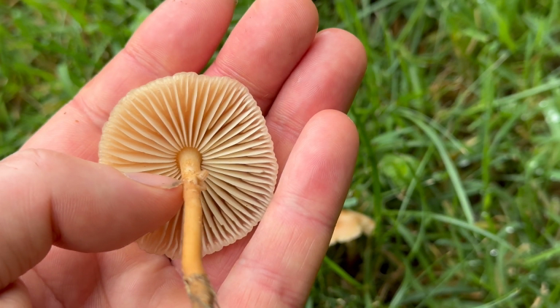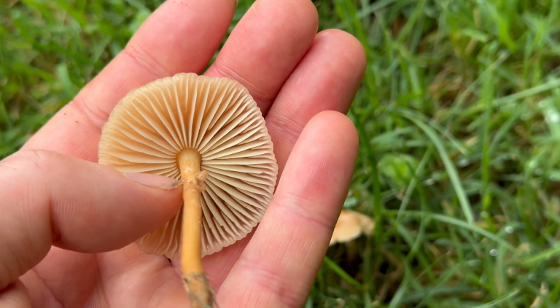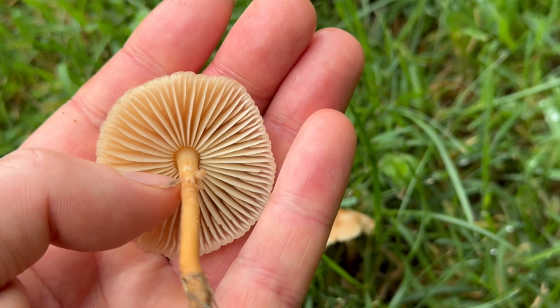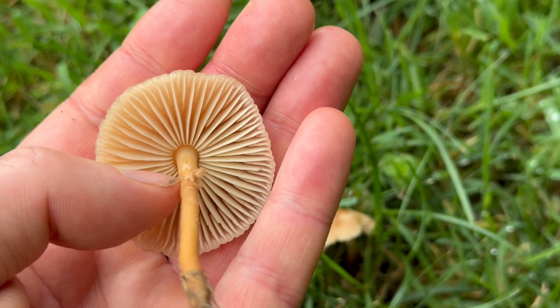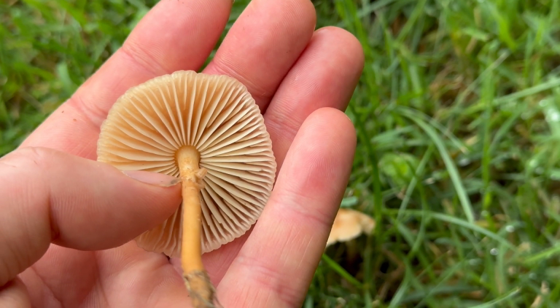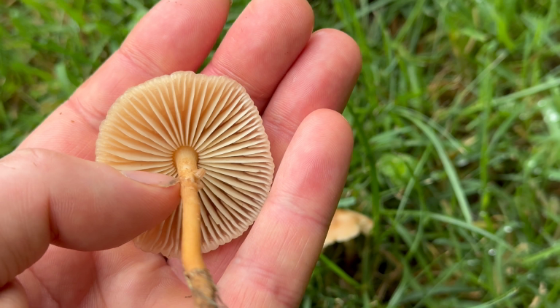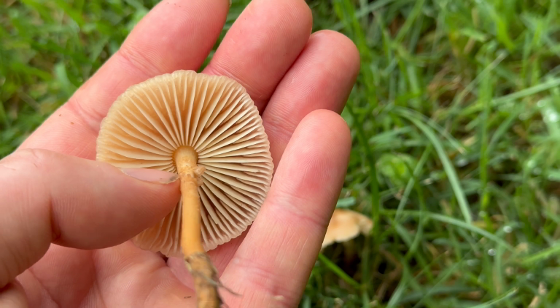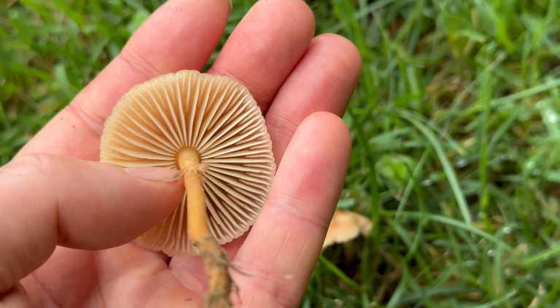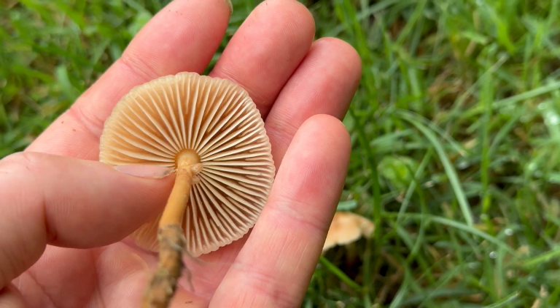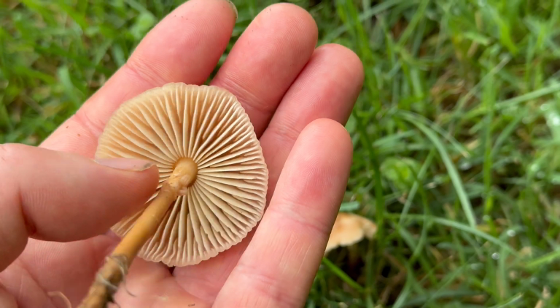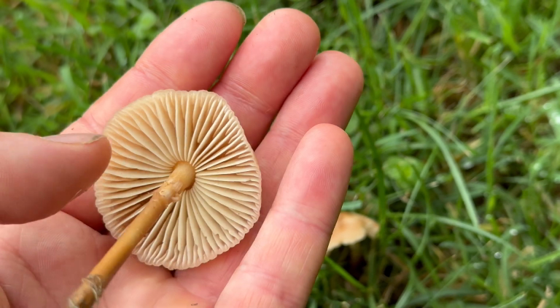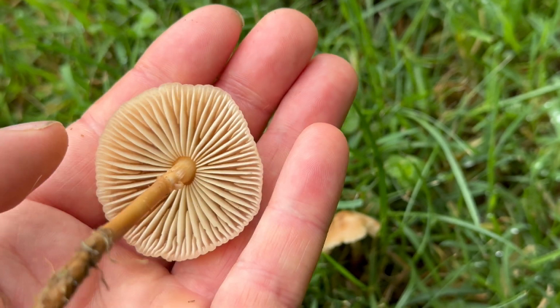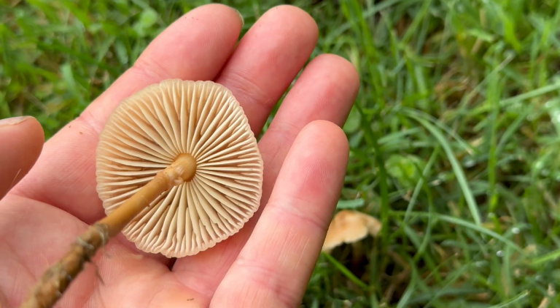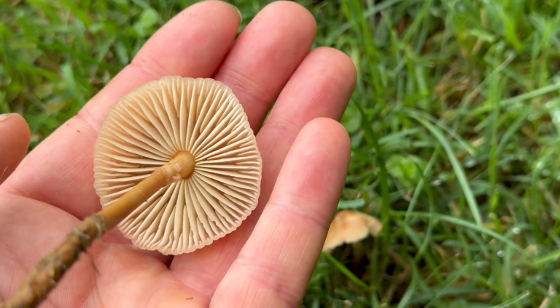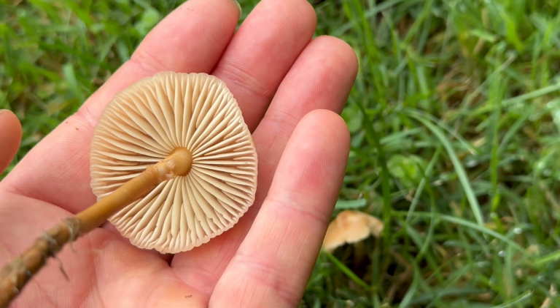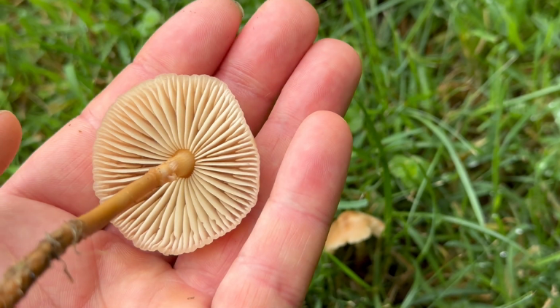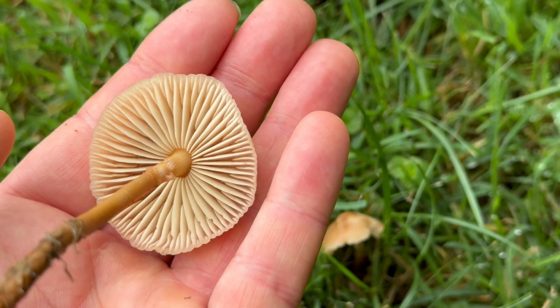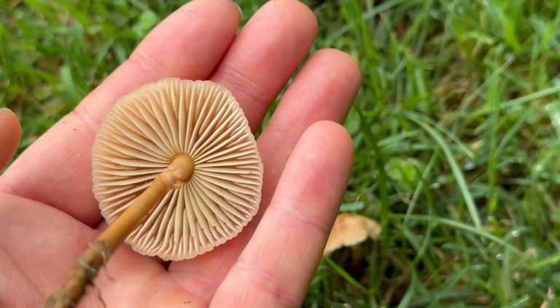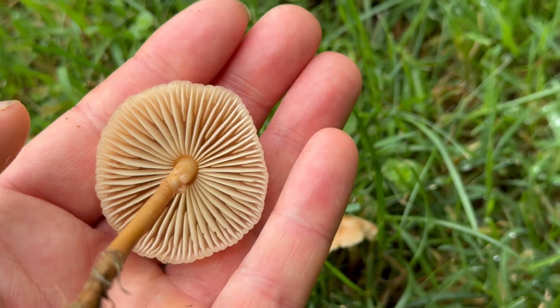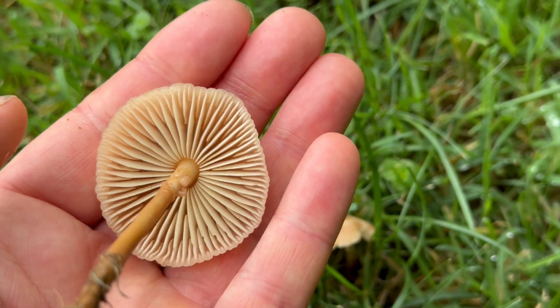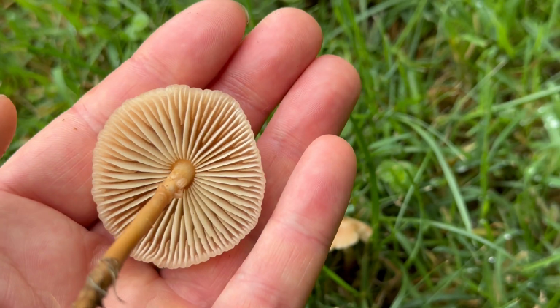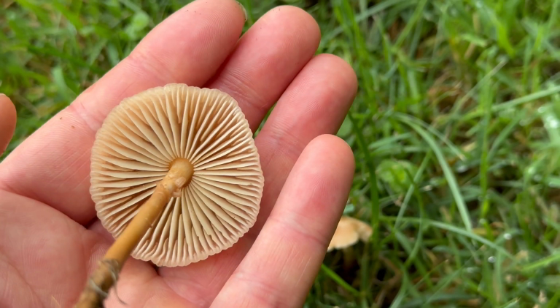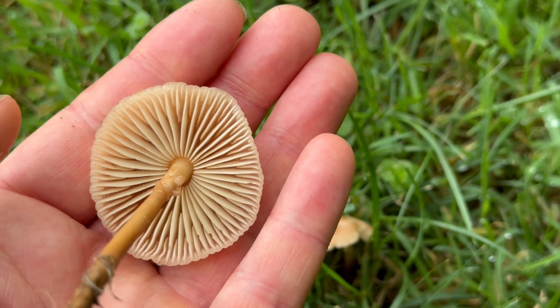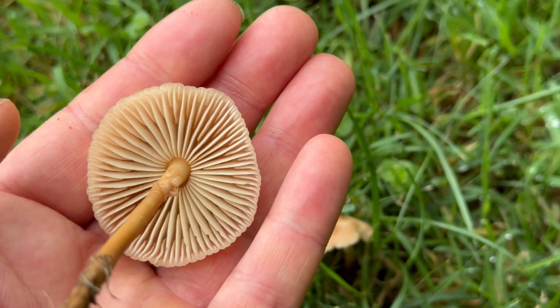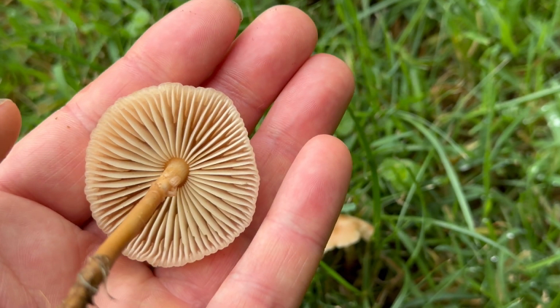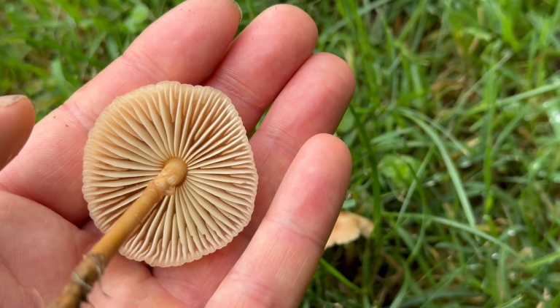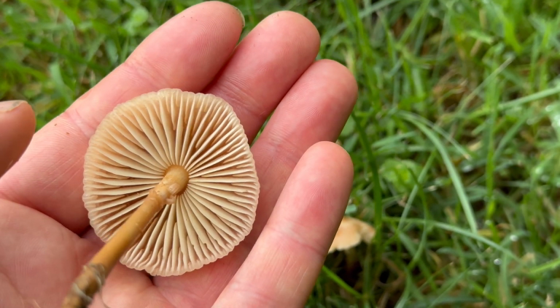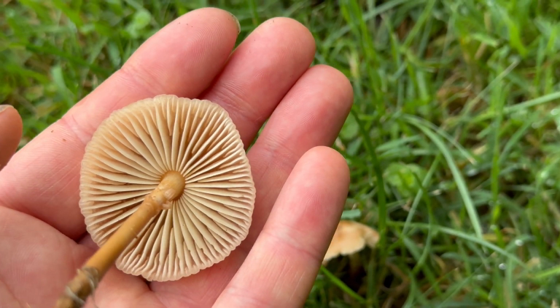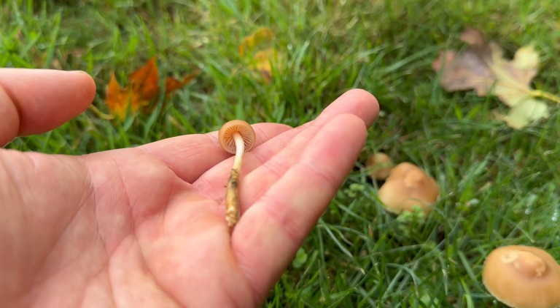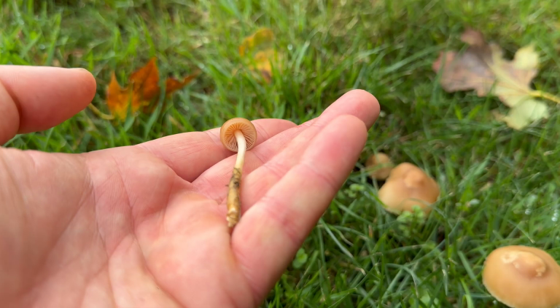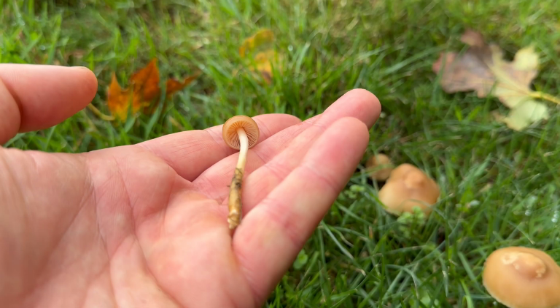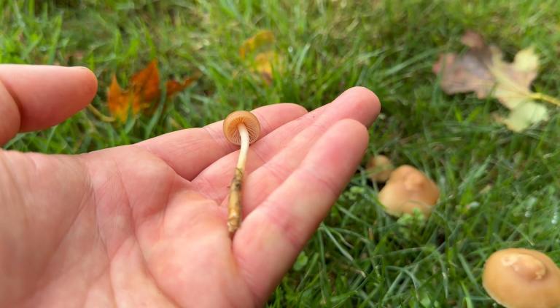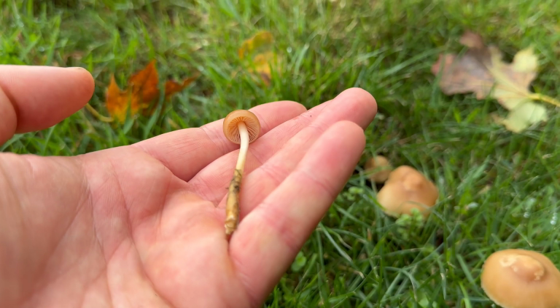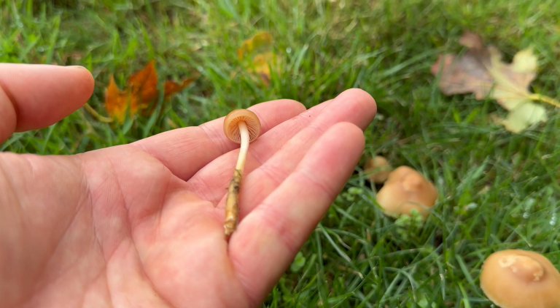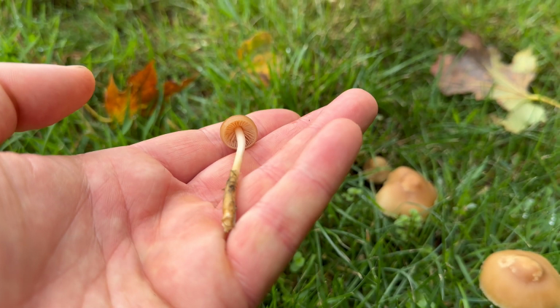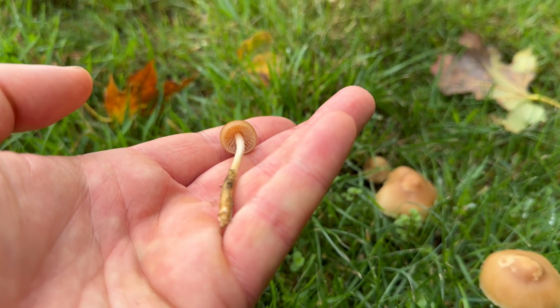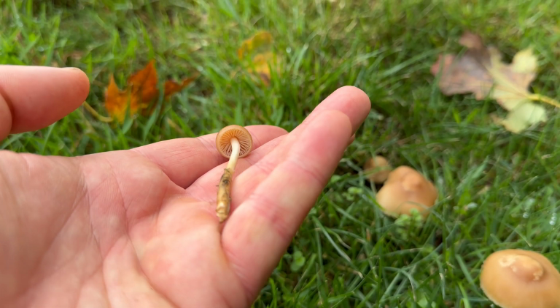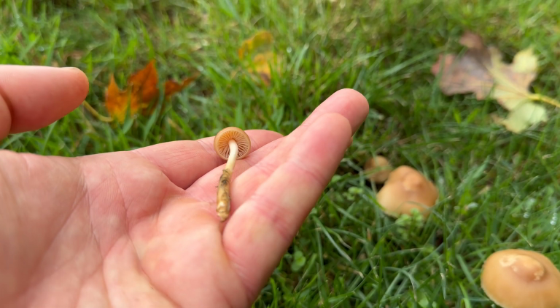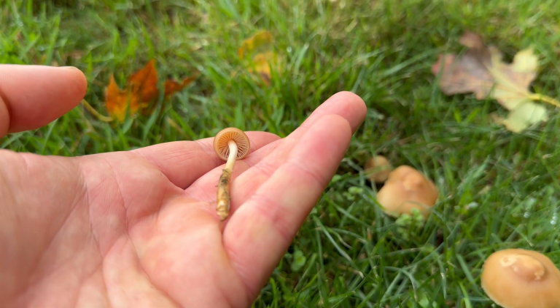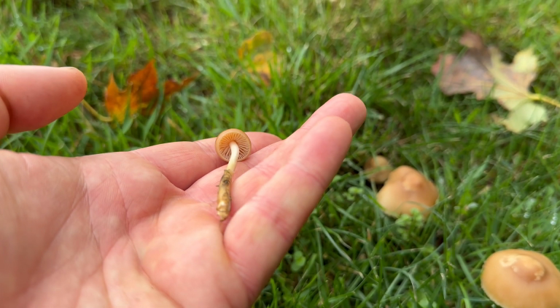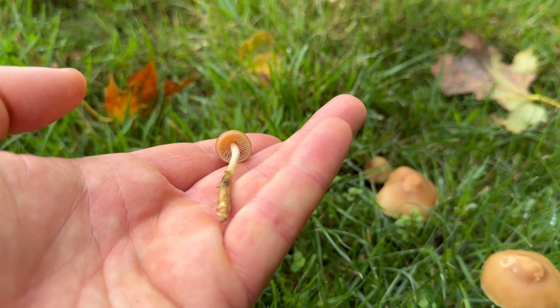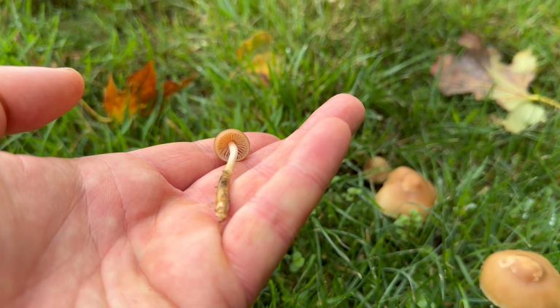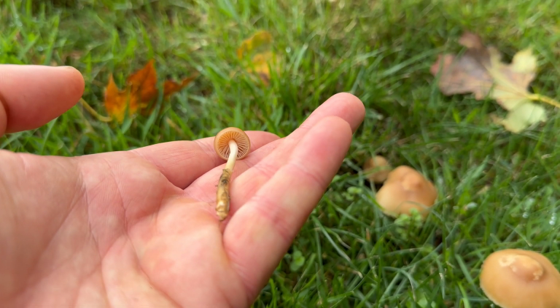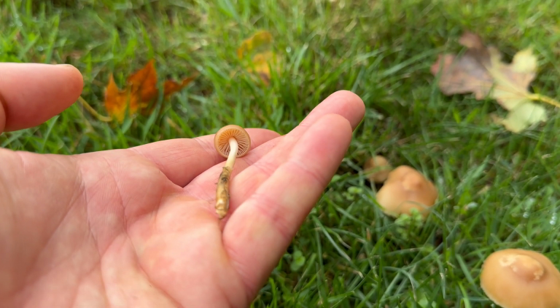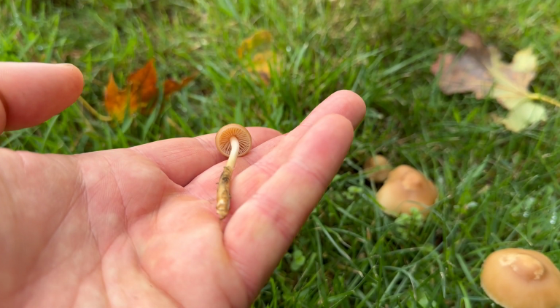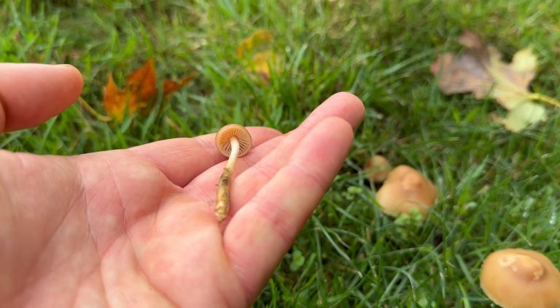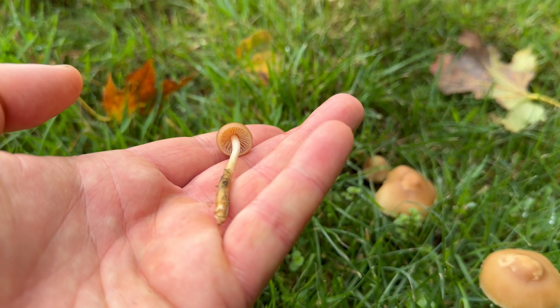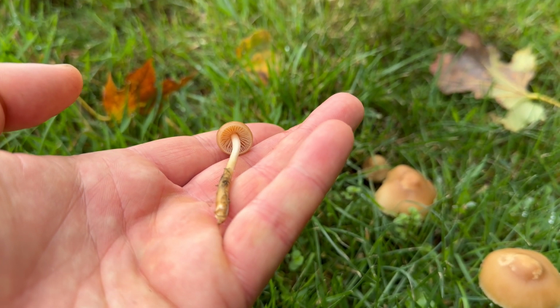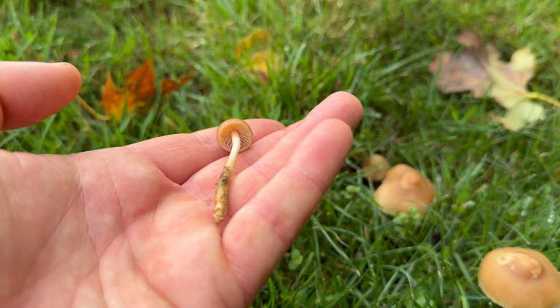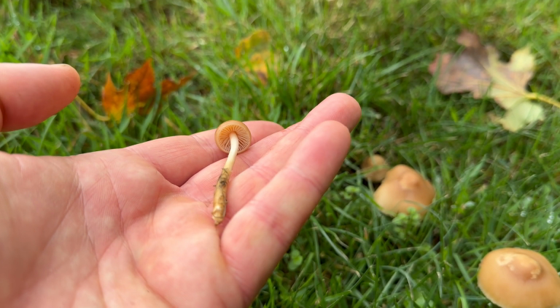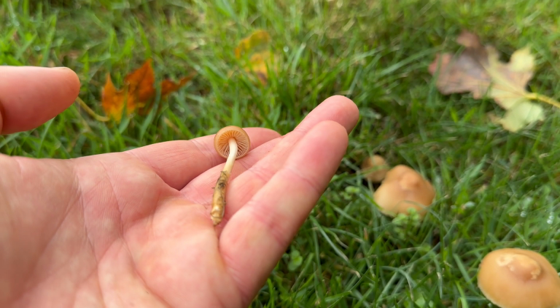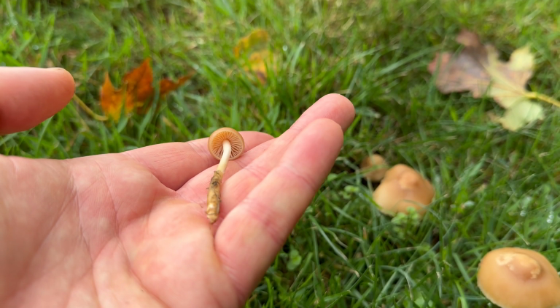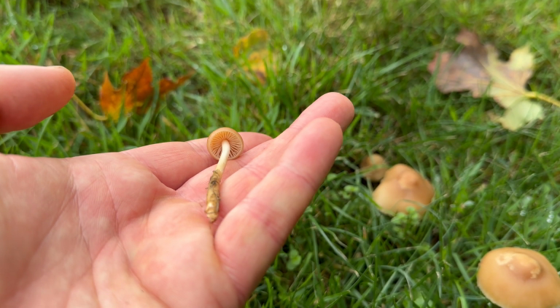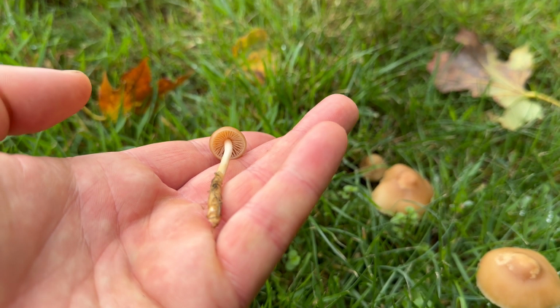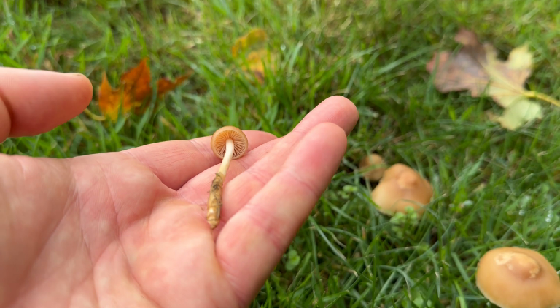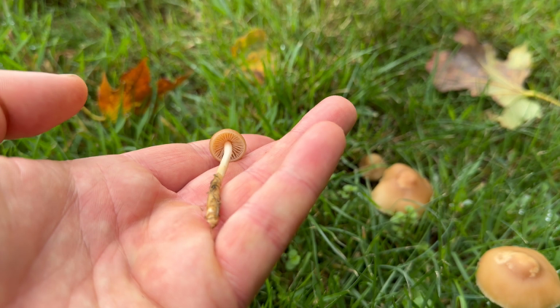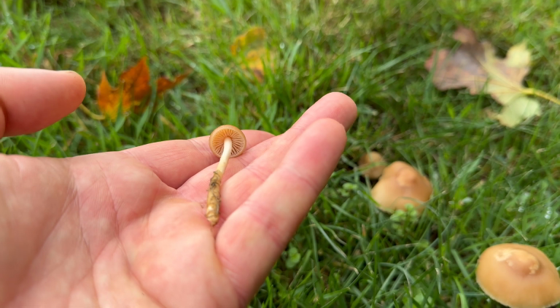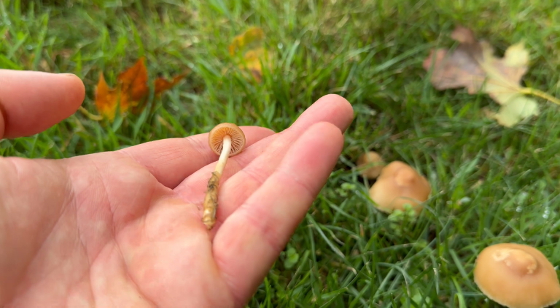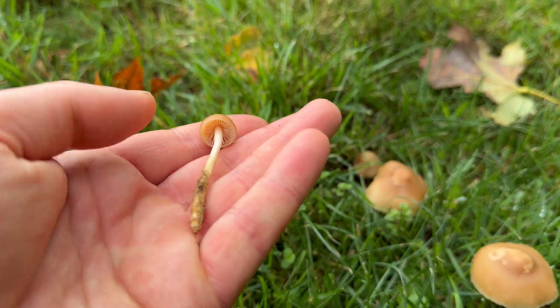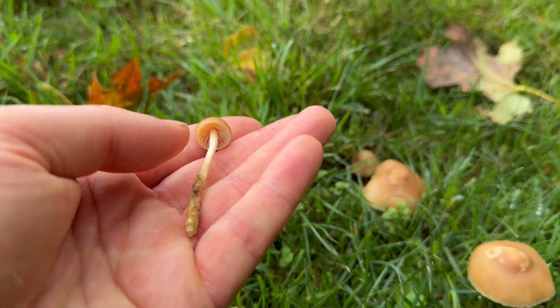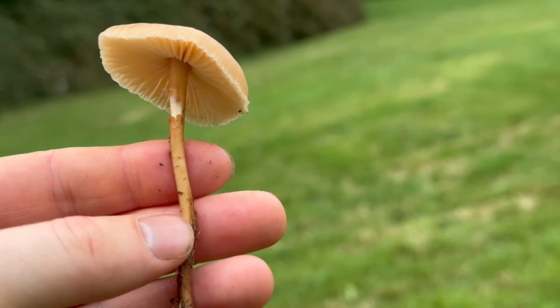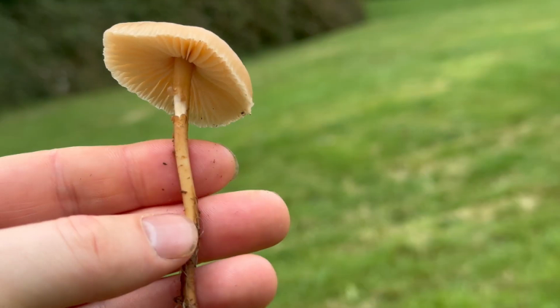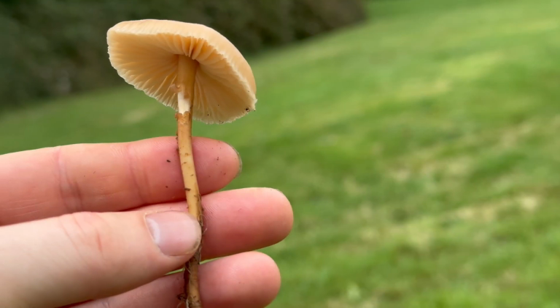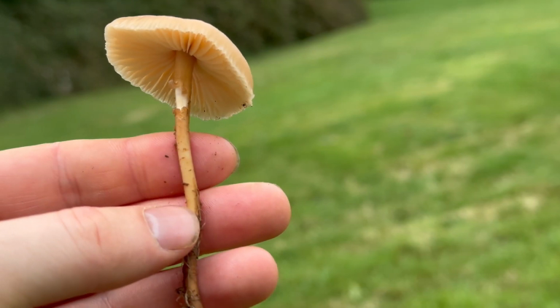Doing a spore print doesn't help too much with these mushrooms, because both fairy ring champignons and fool's funnel have a white spore print.